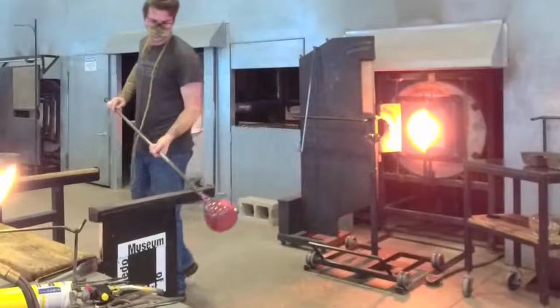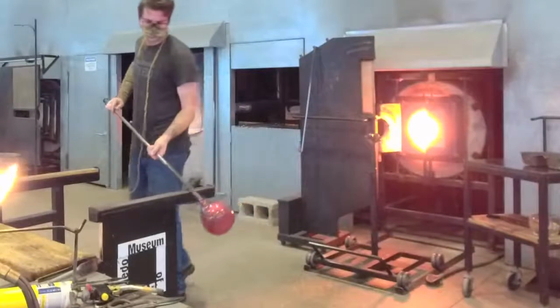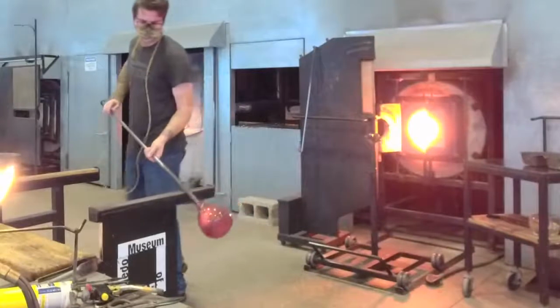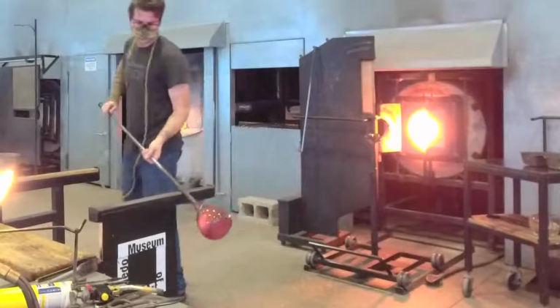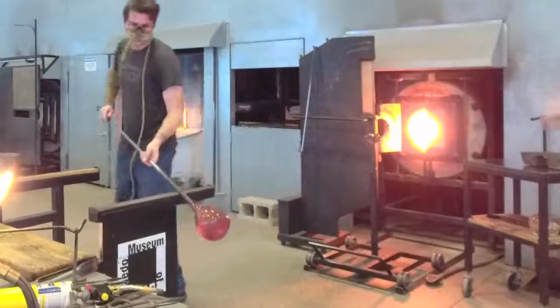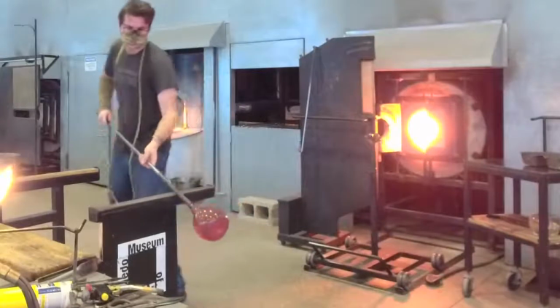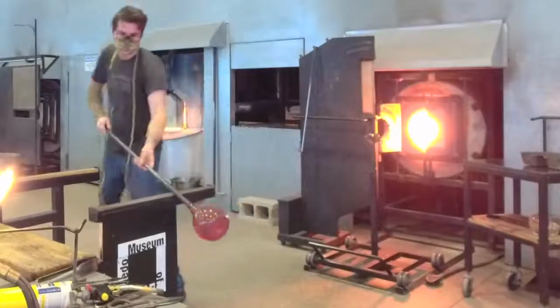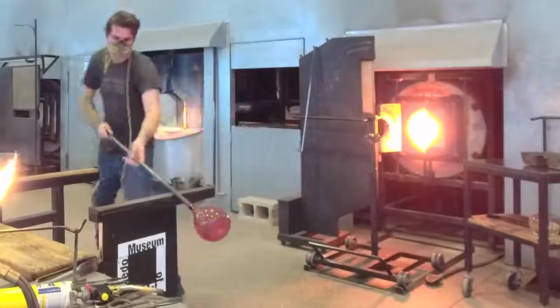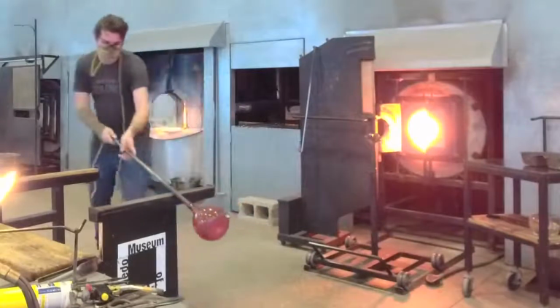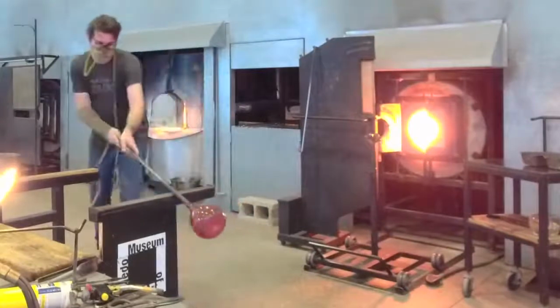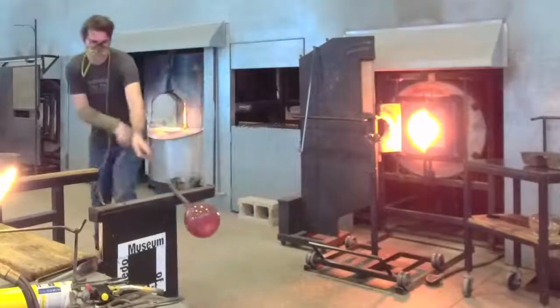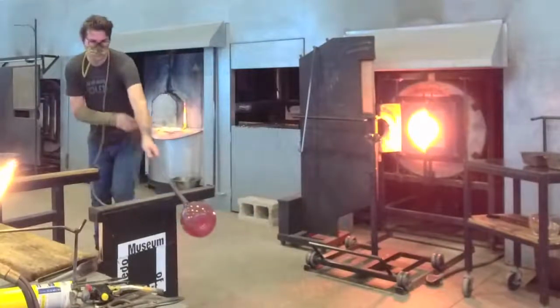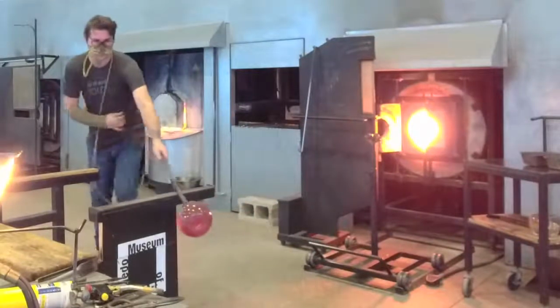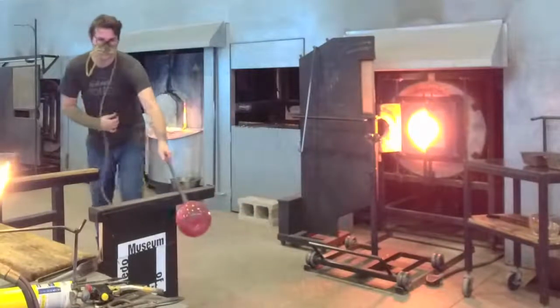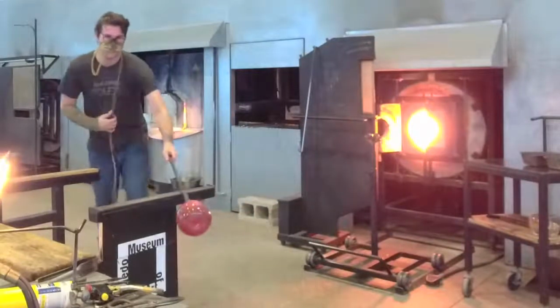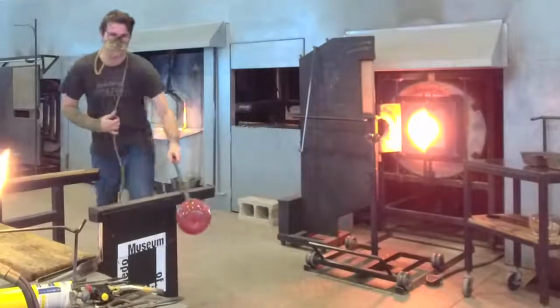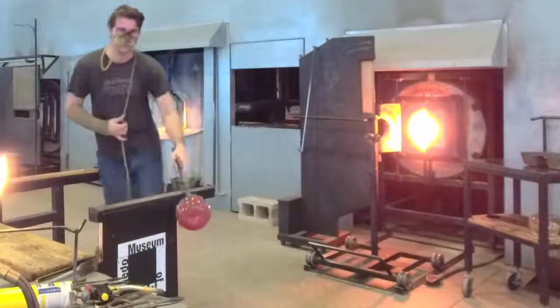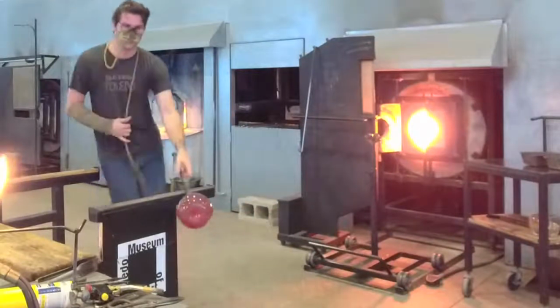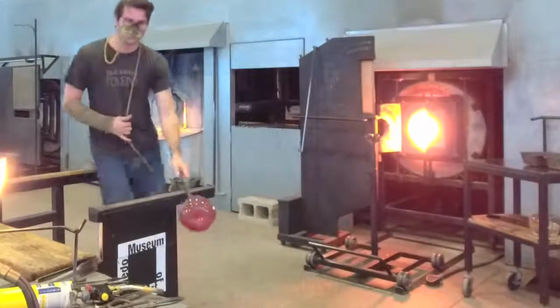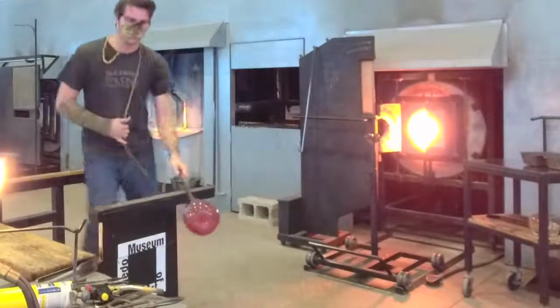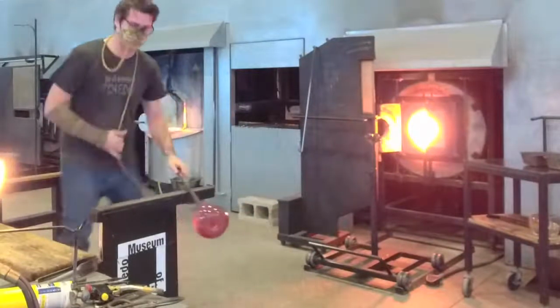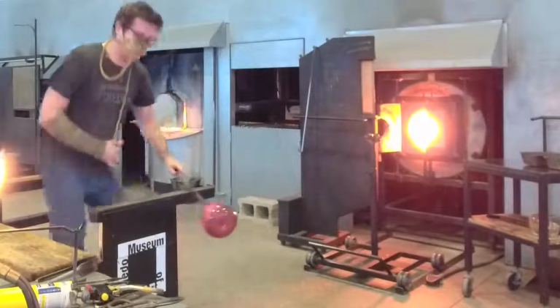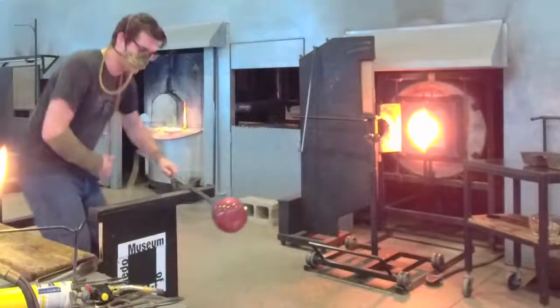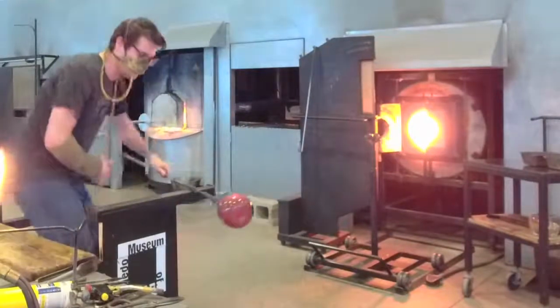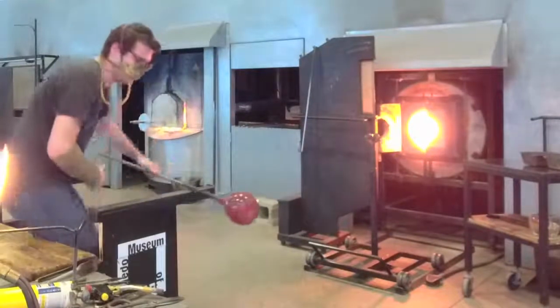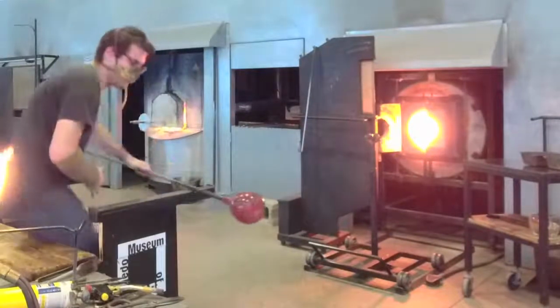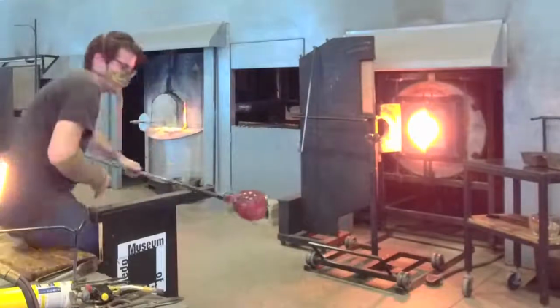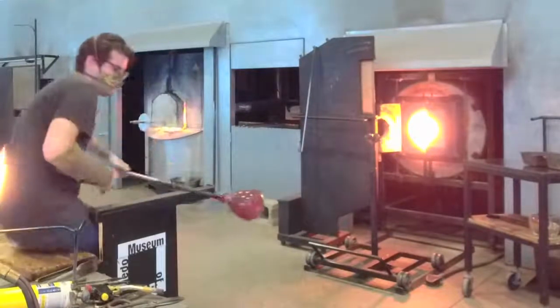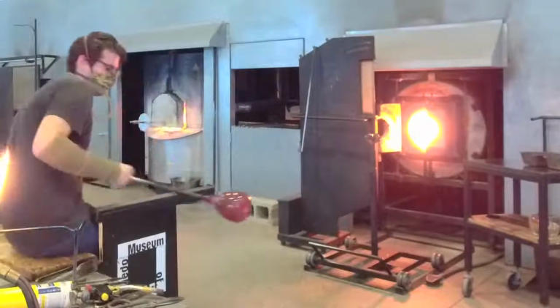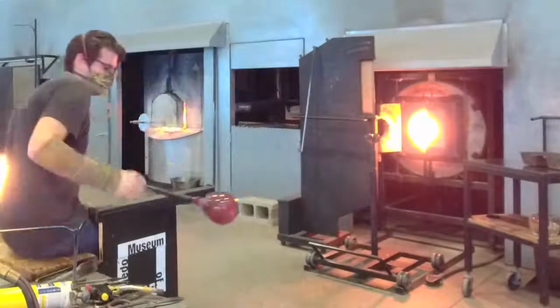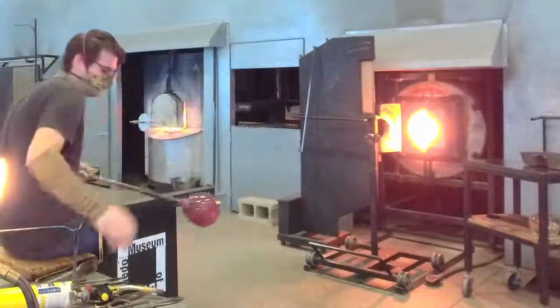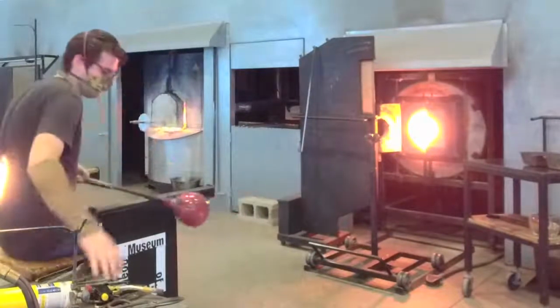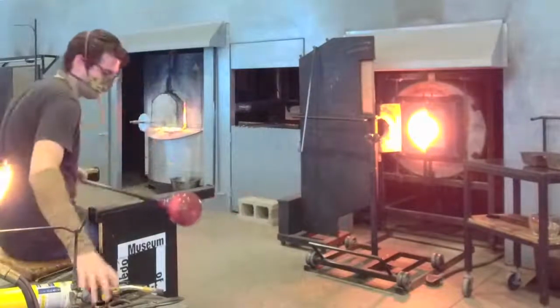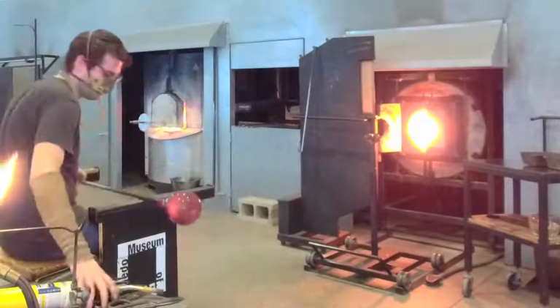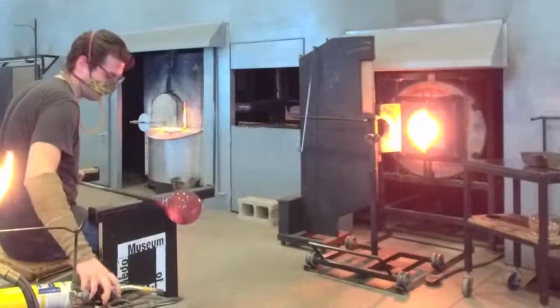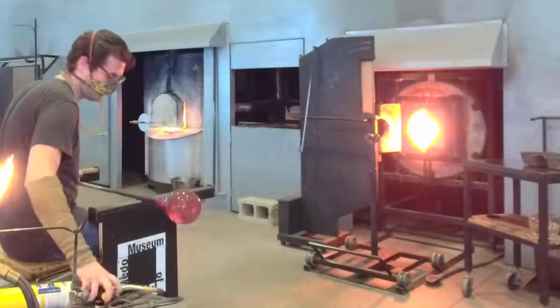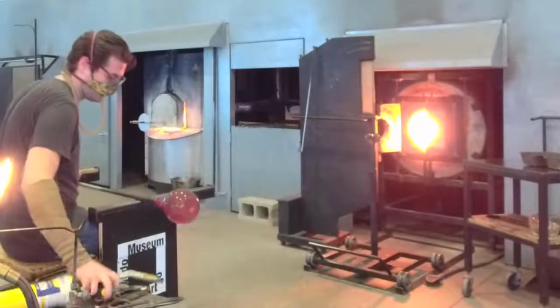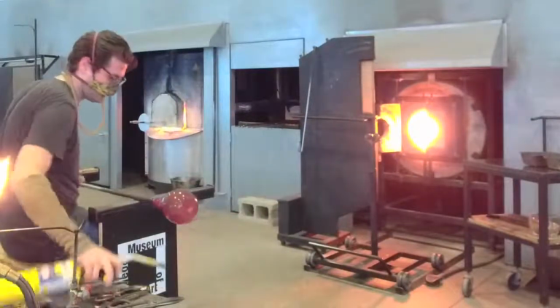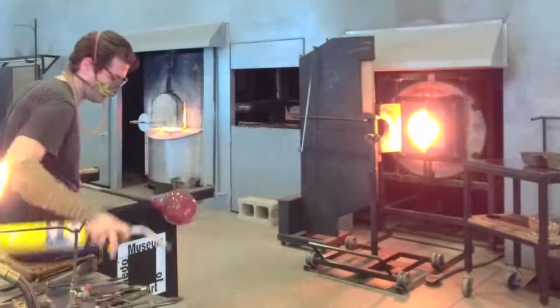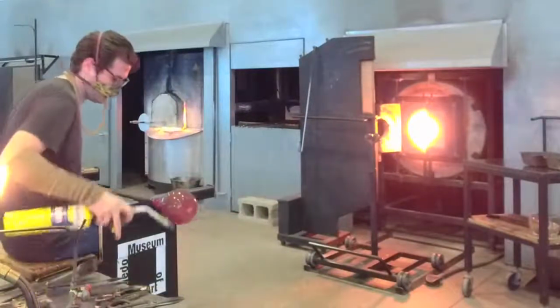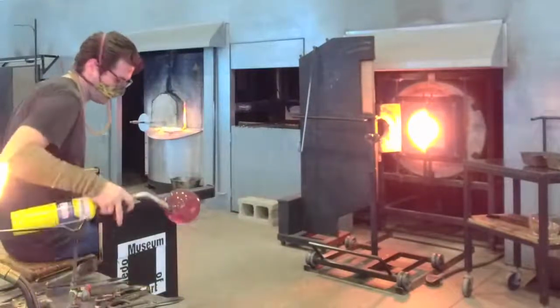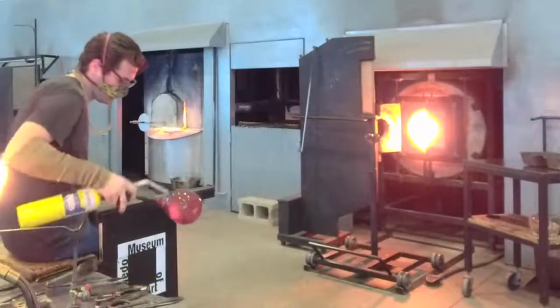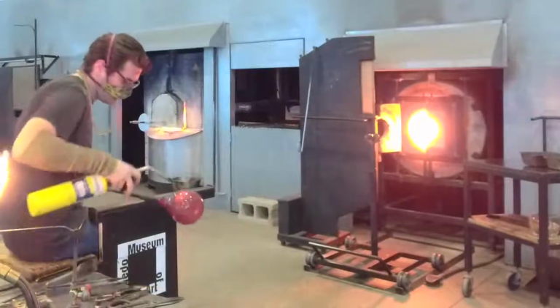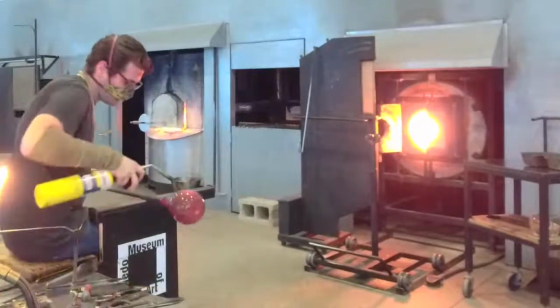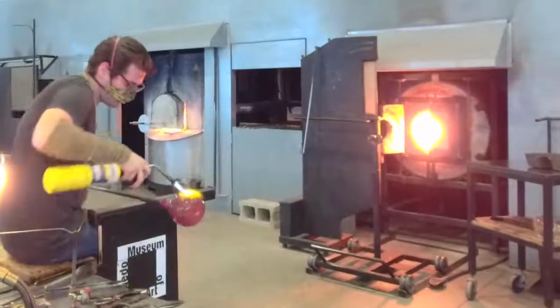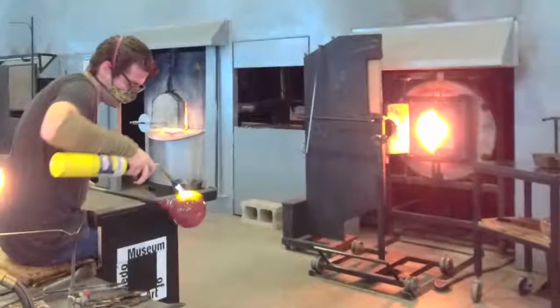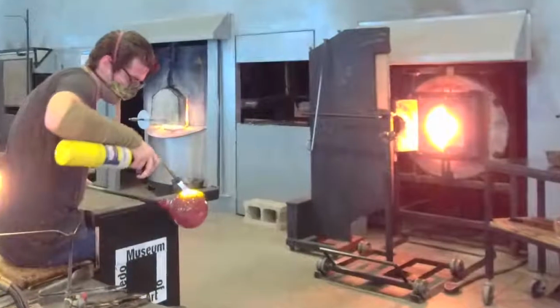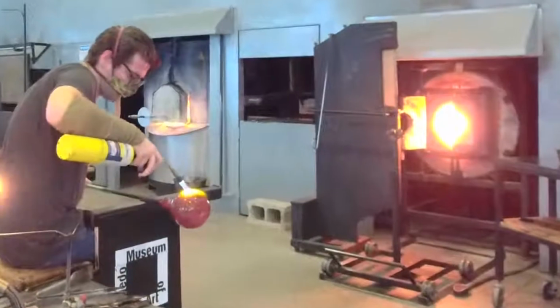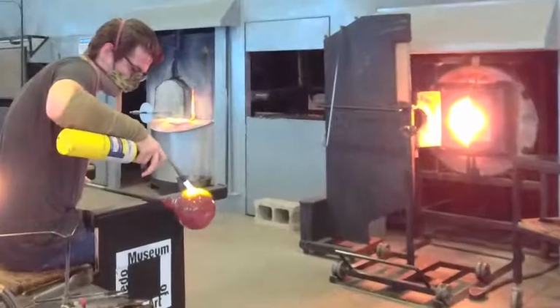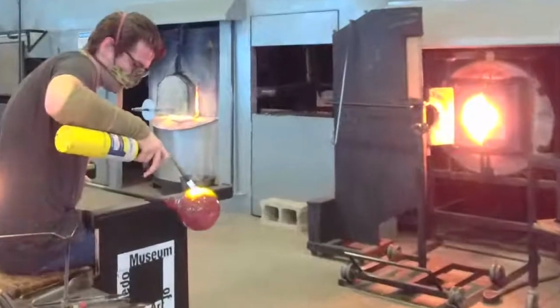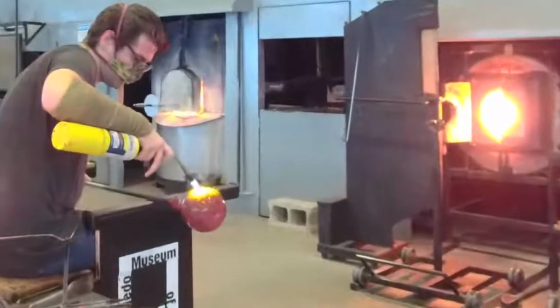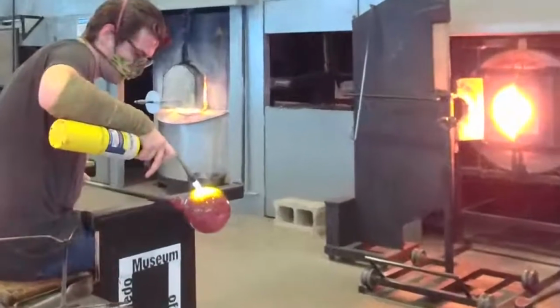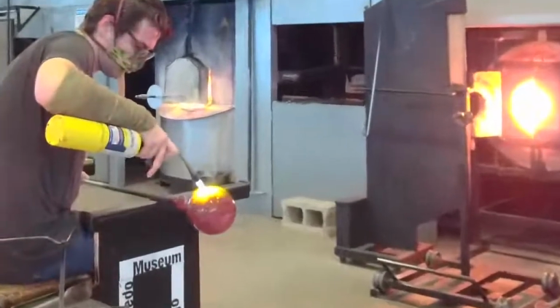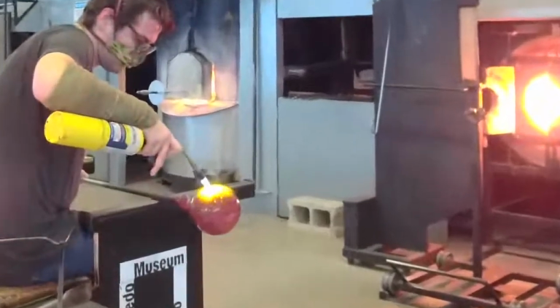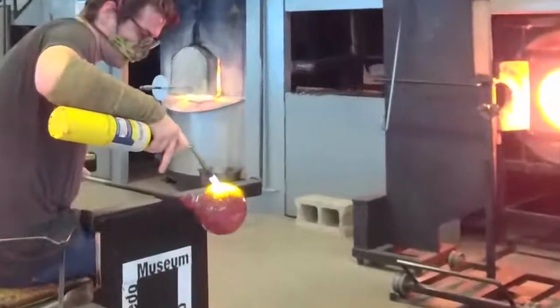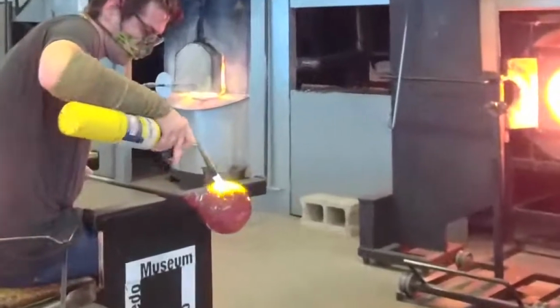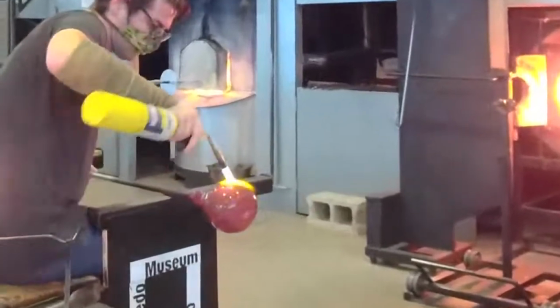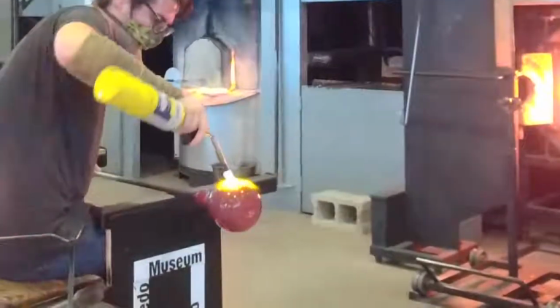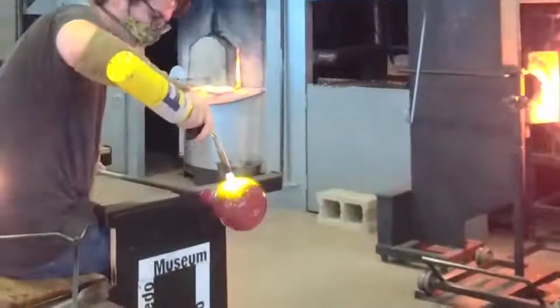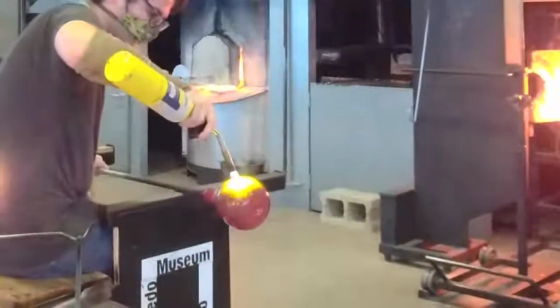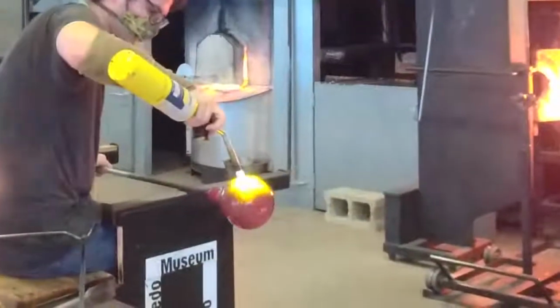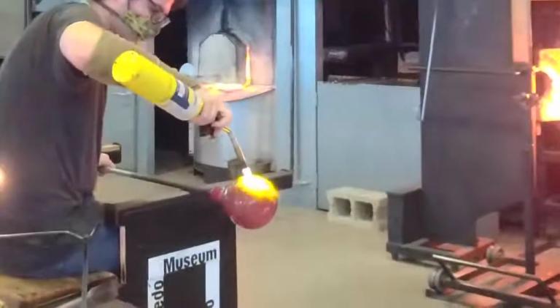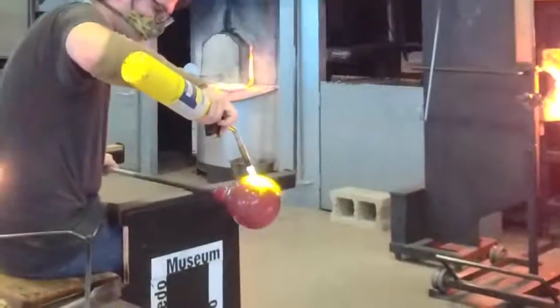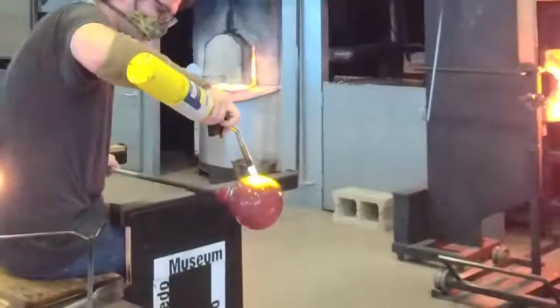Eventually, if you stay on the glass long enough with that hot torch, you can actually burn out the flux, and it turns into a black residue.